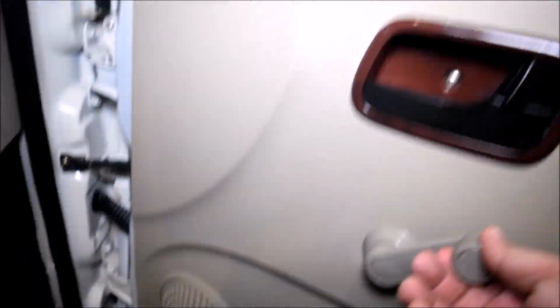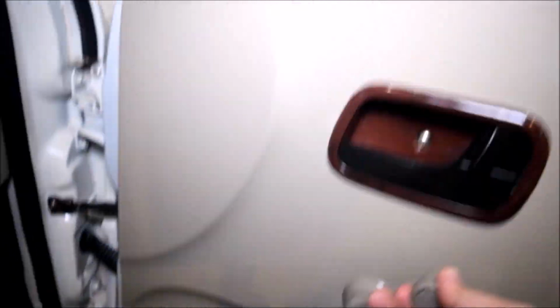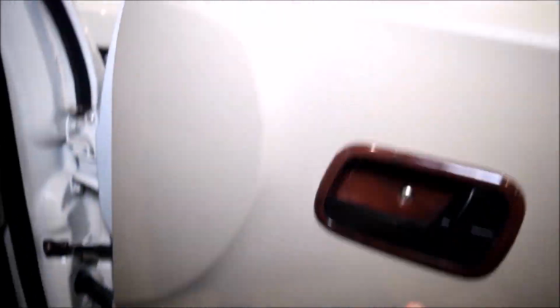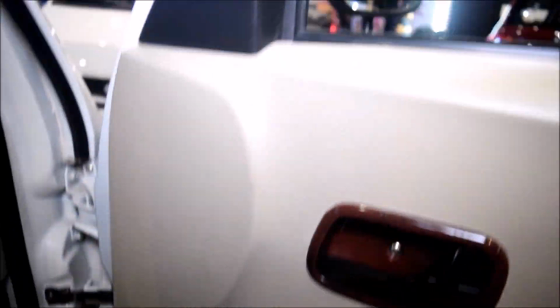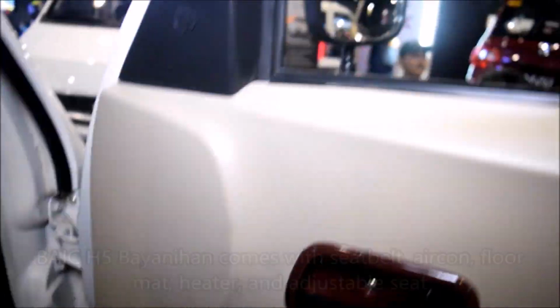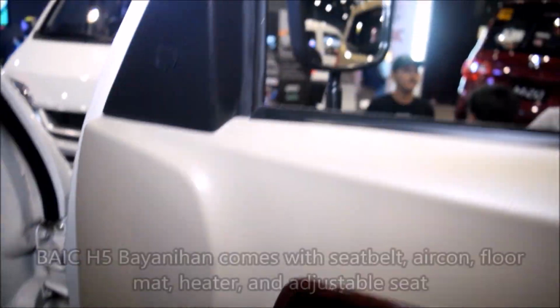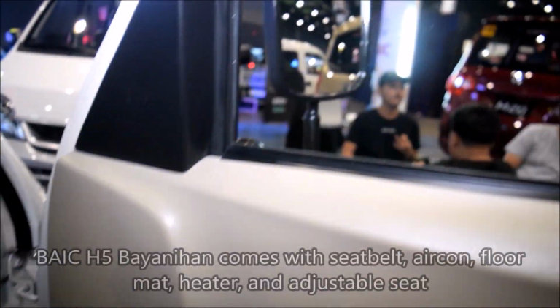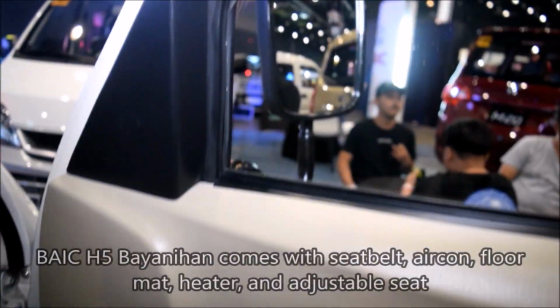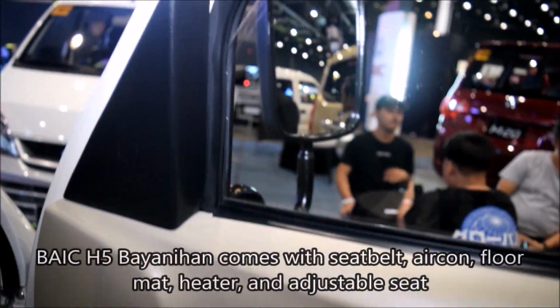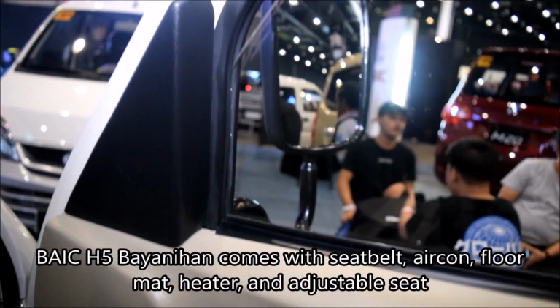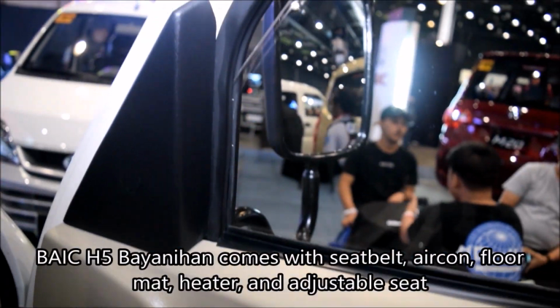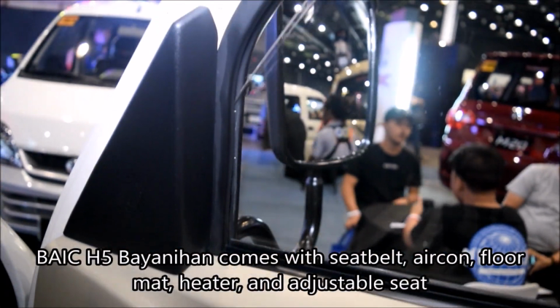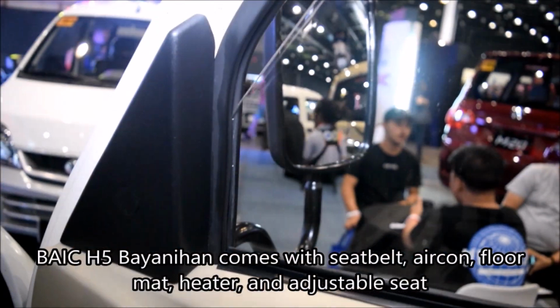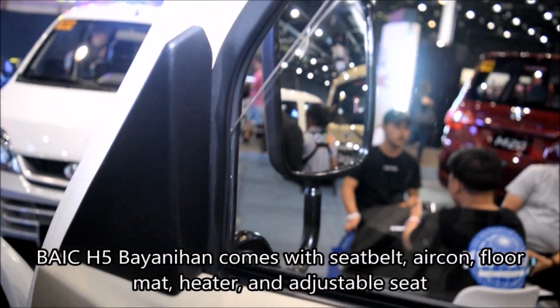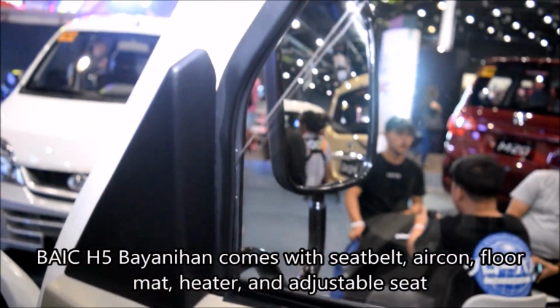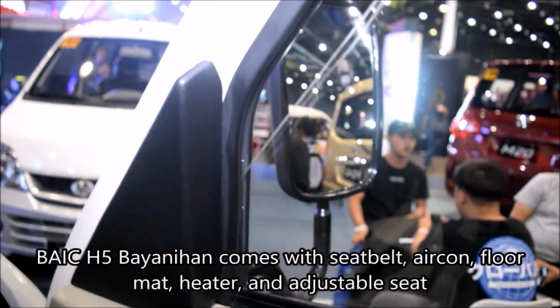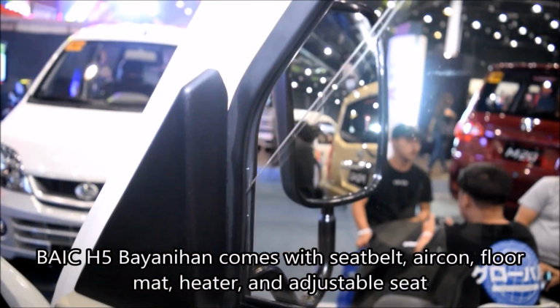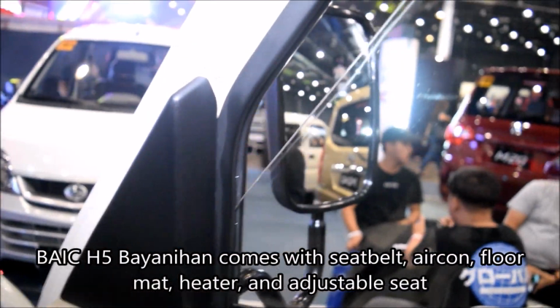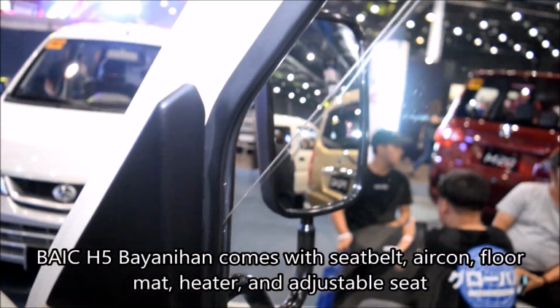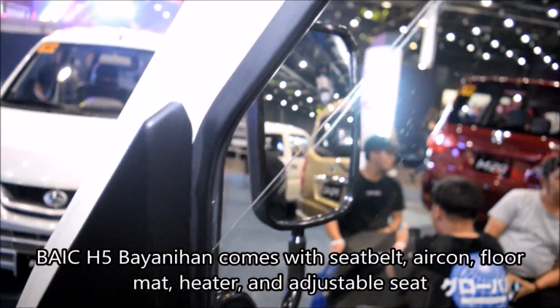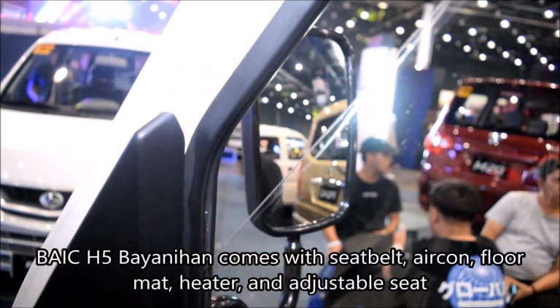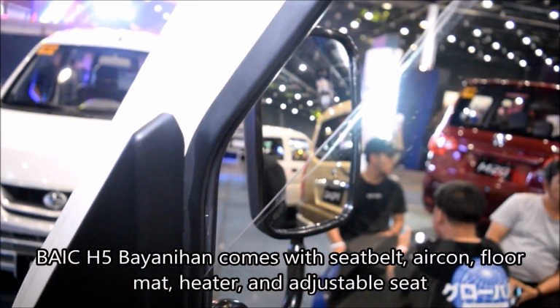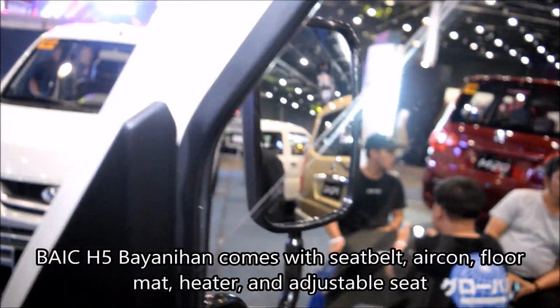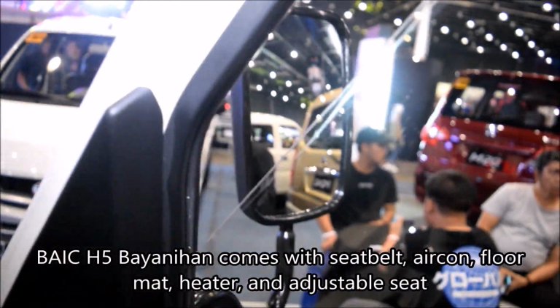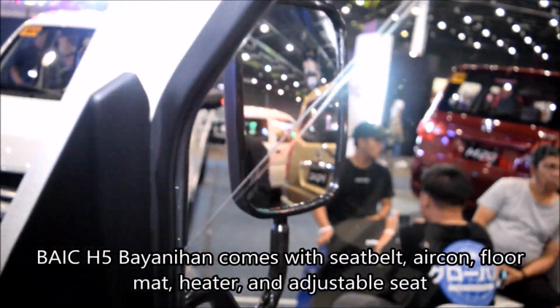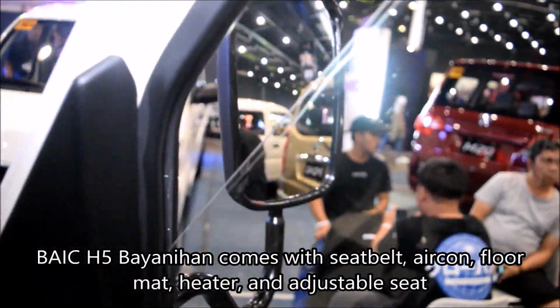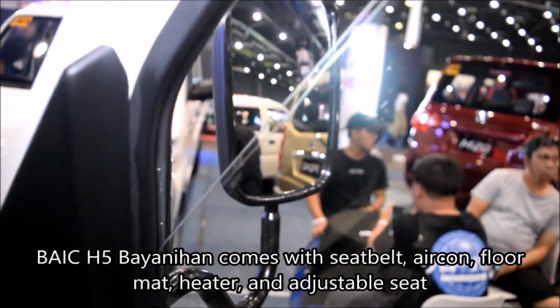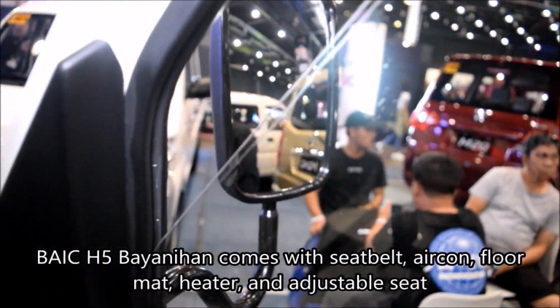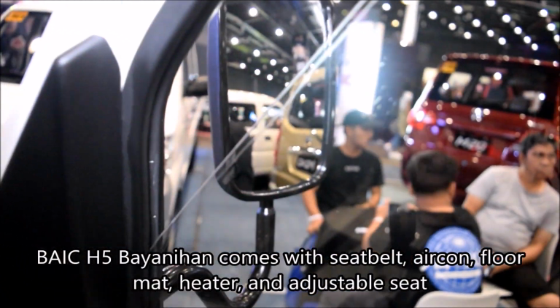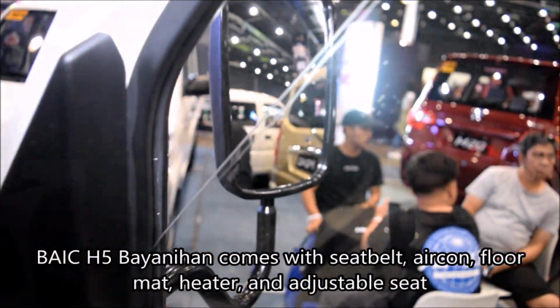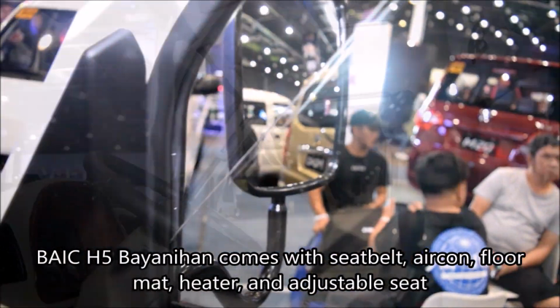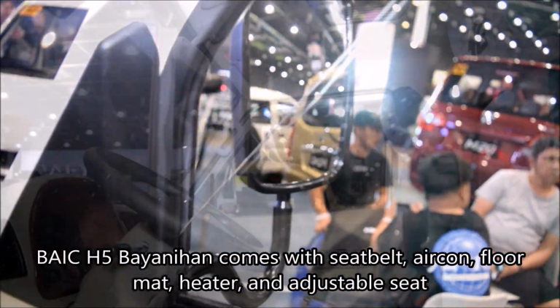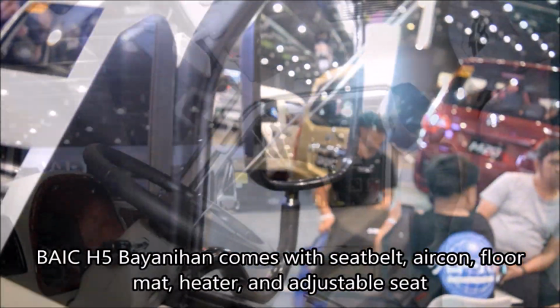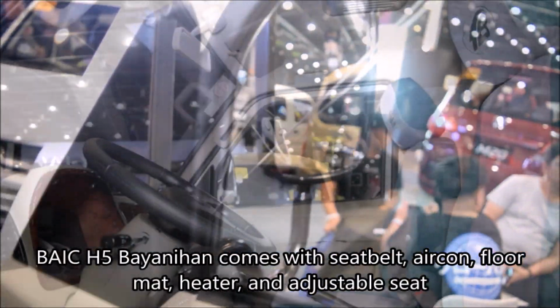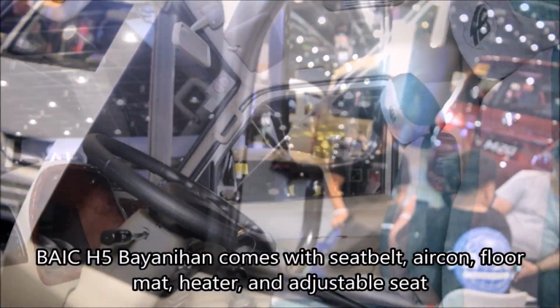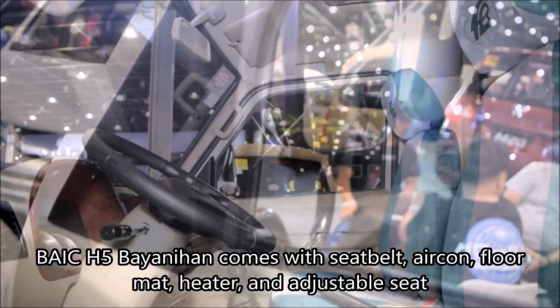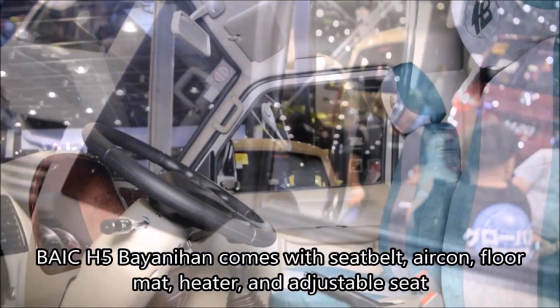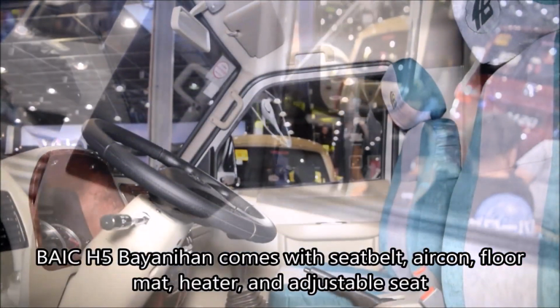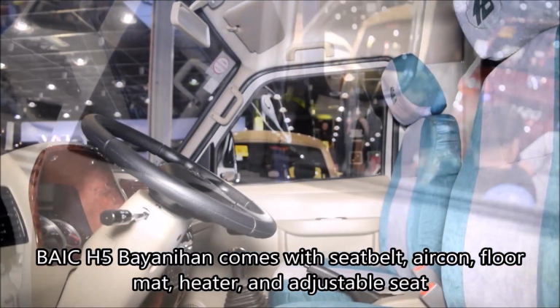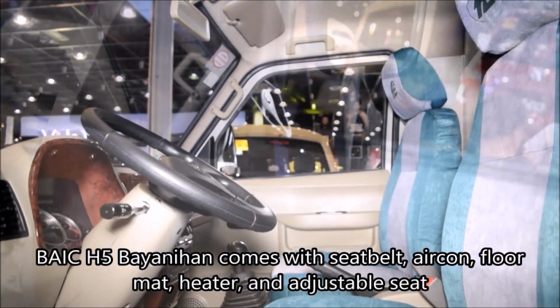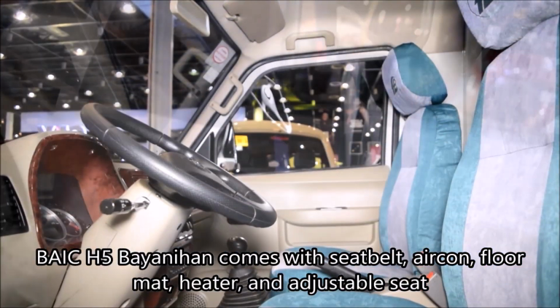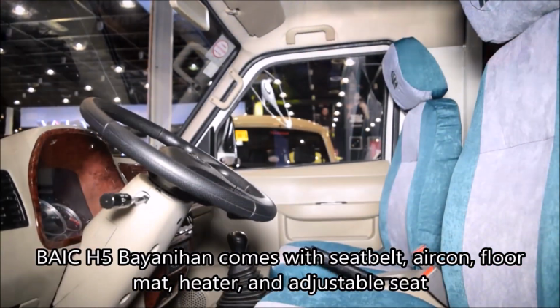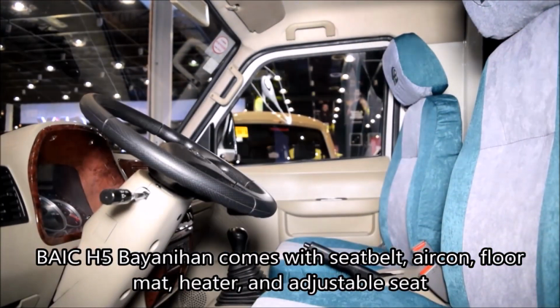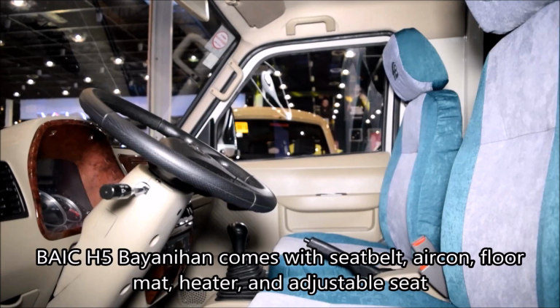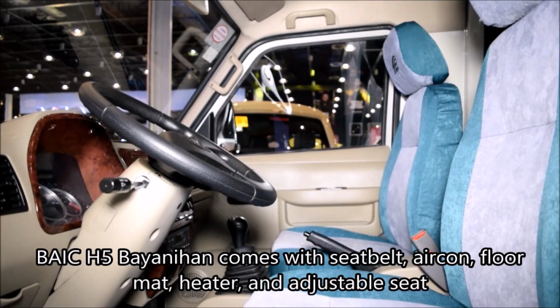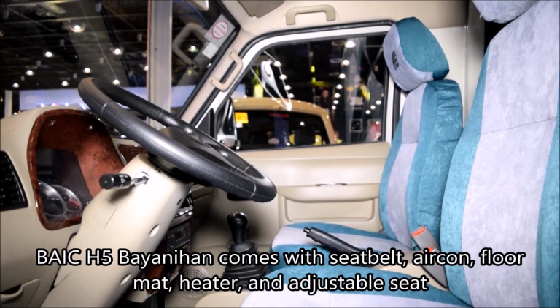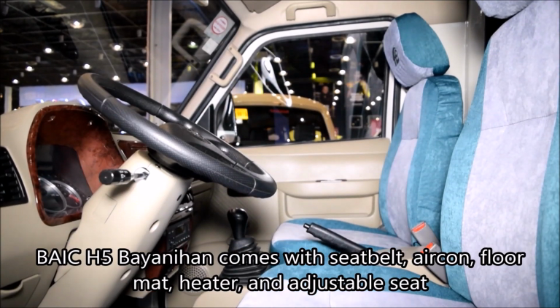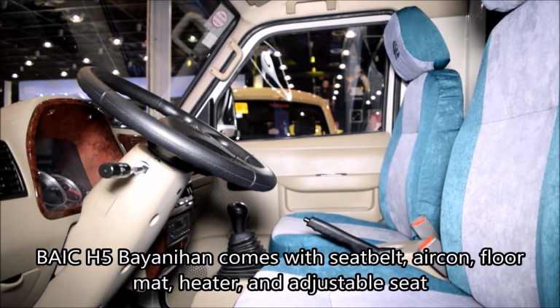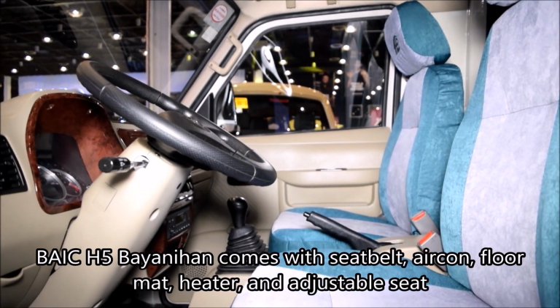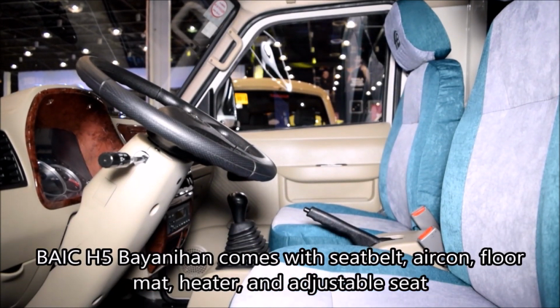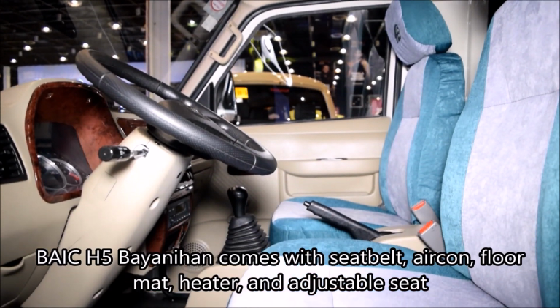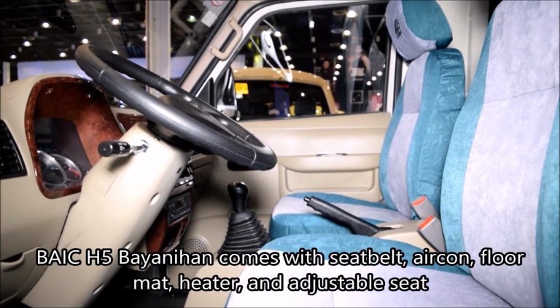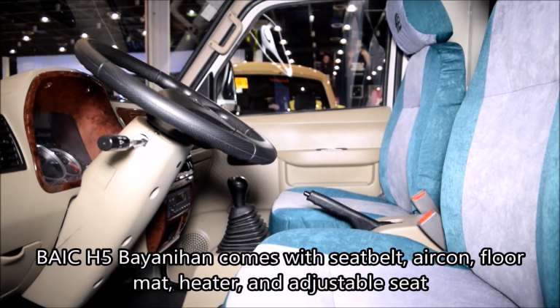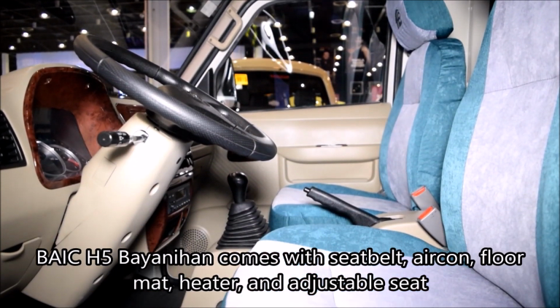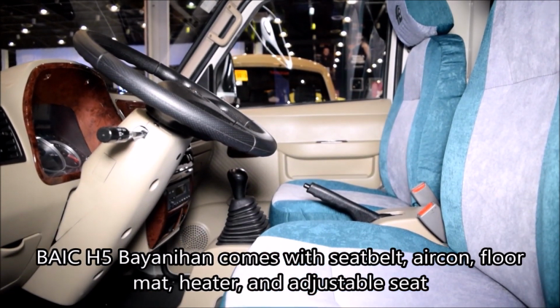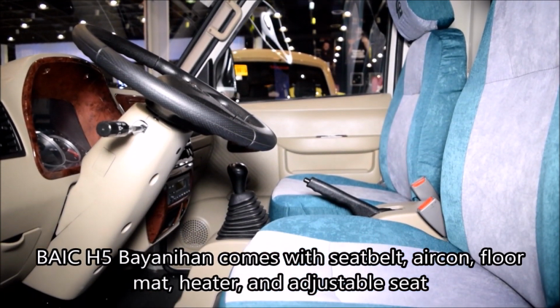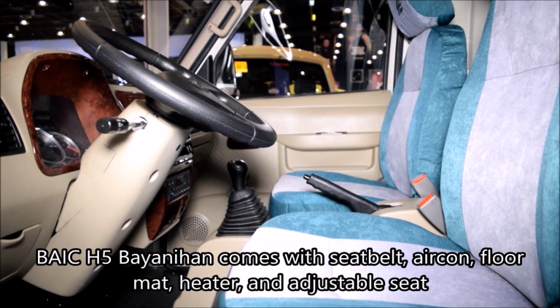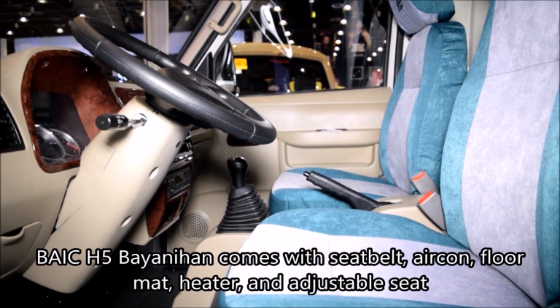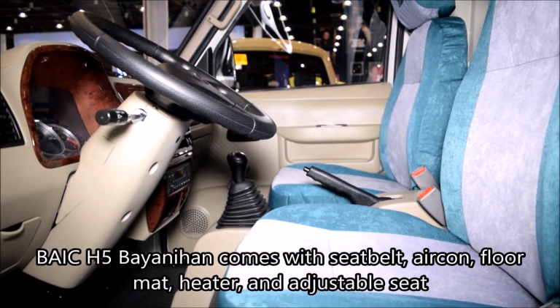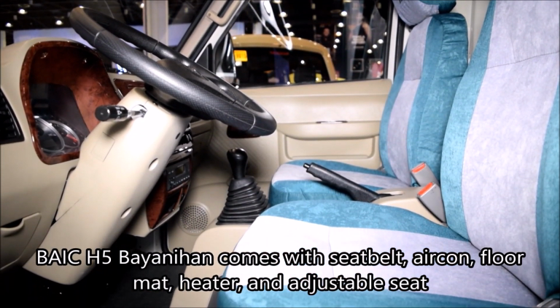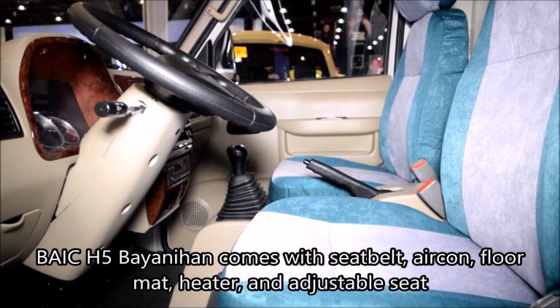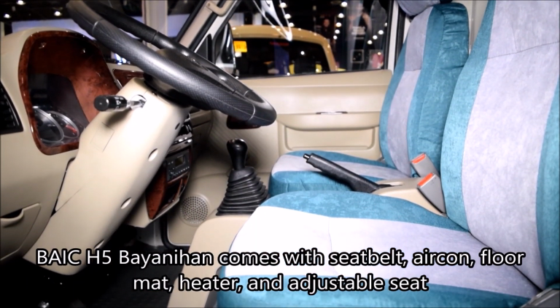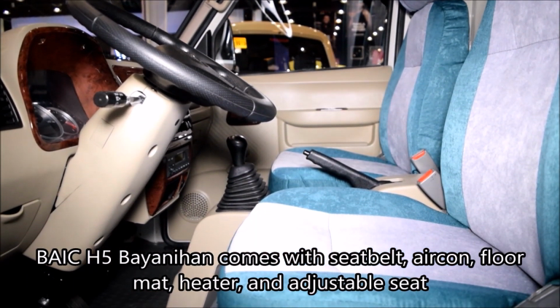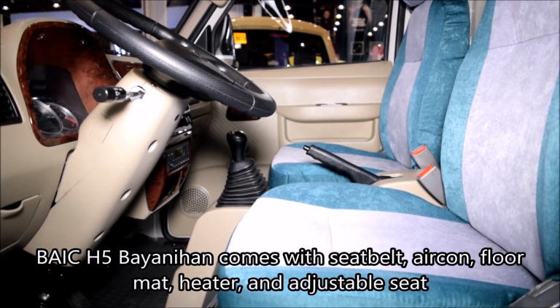Other features that come as standard are the following: seat belt, aircon, floor mat, heater, and adjustable seat.